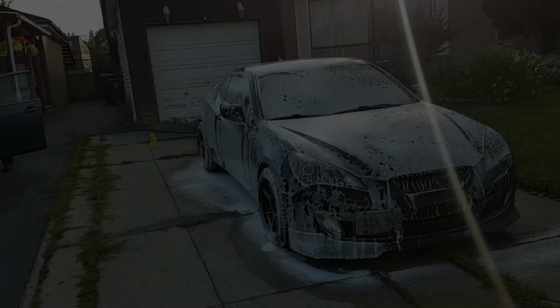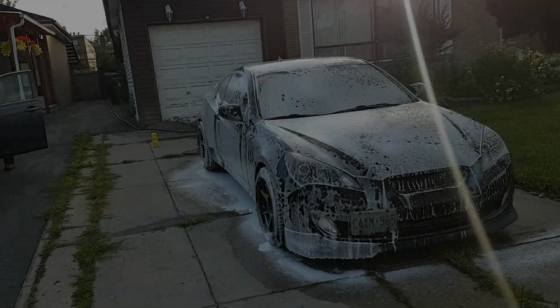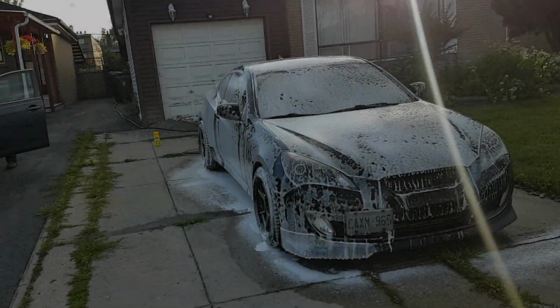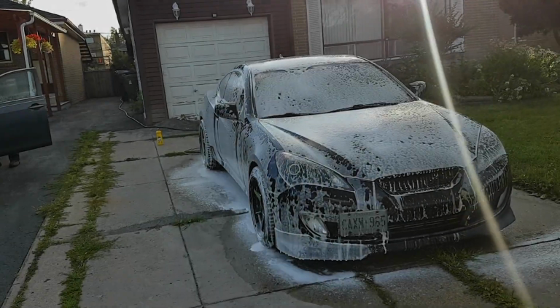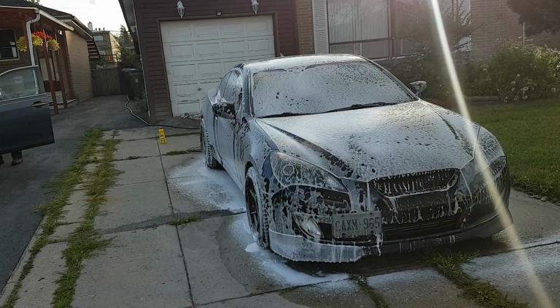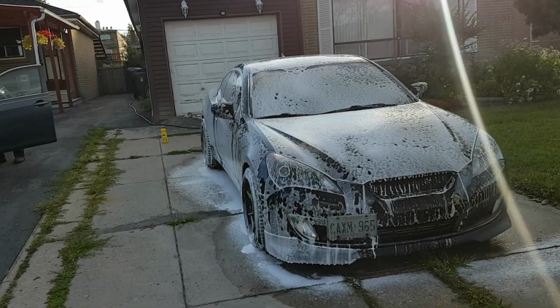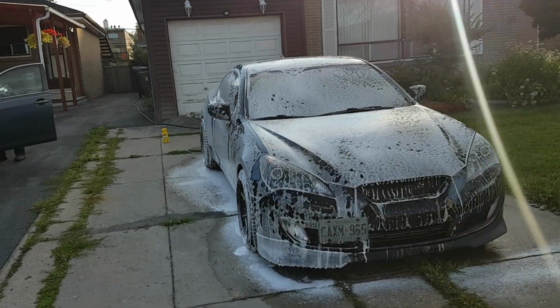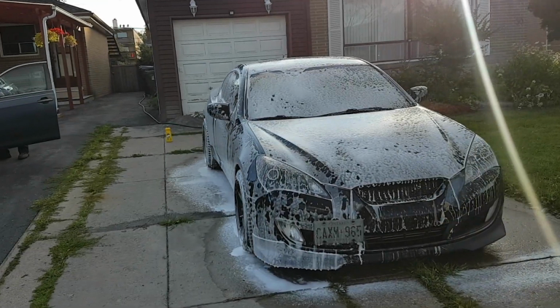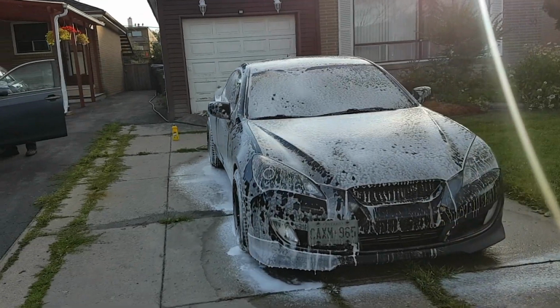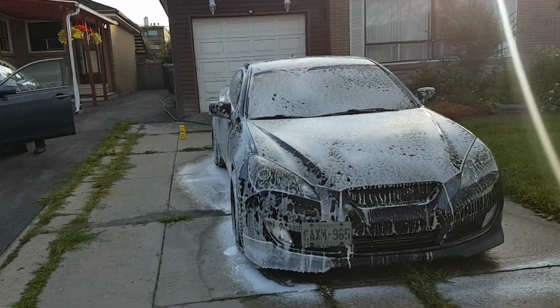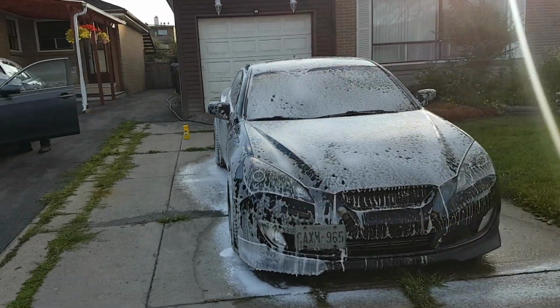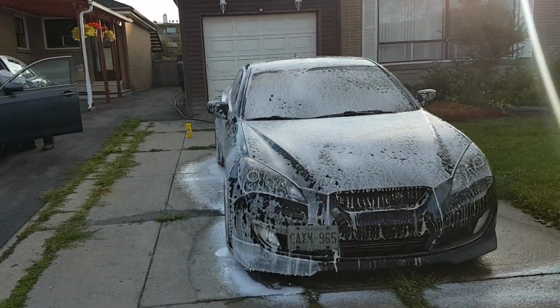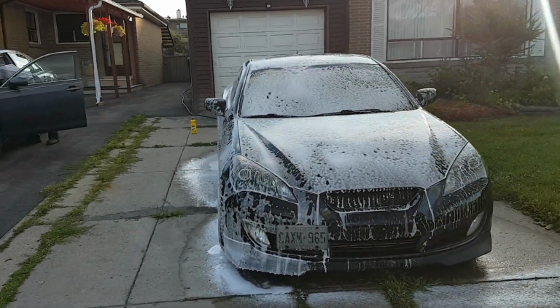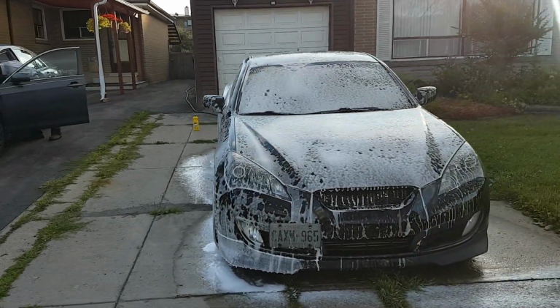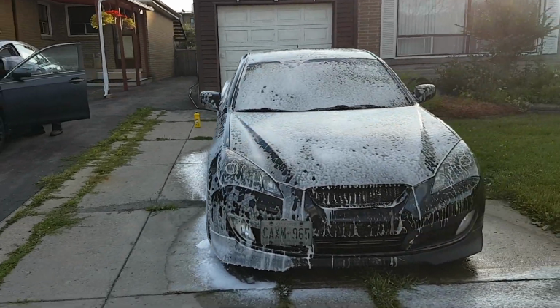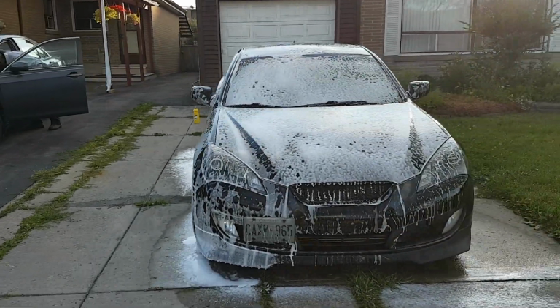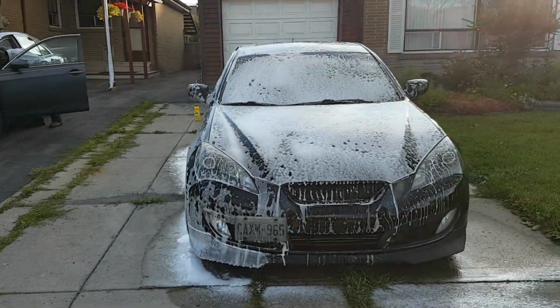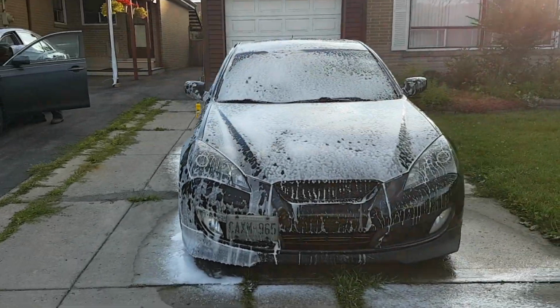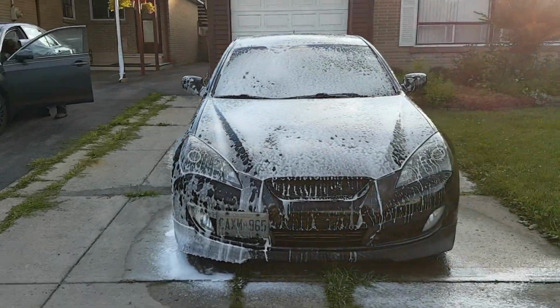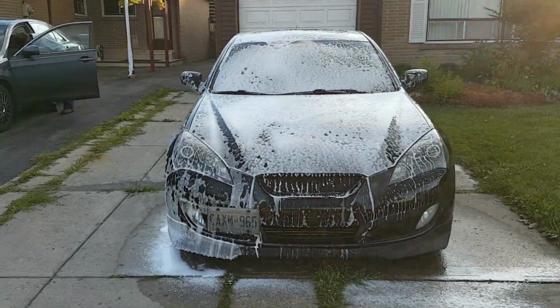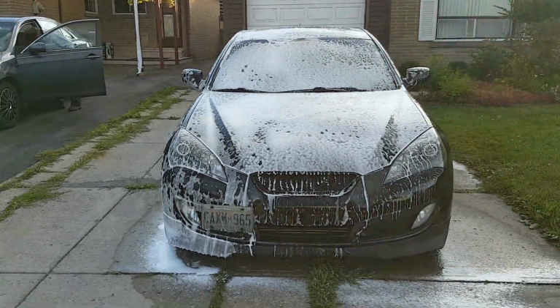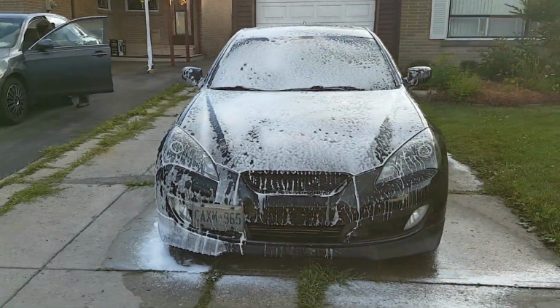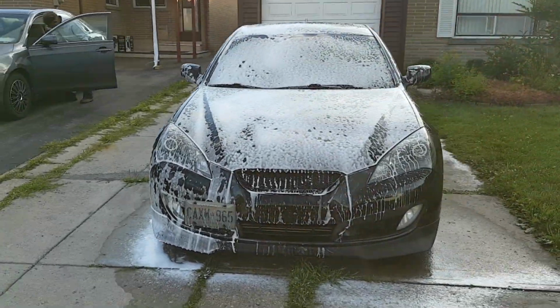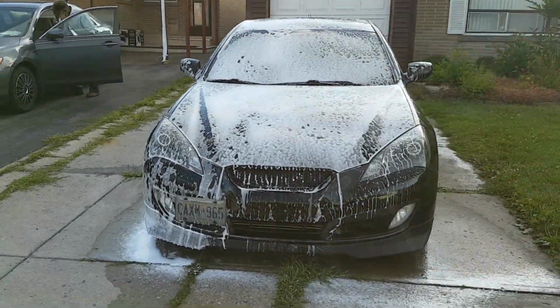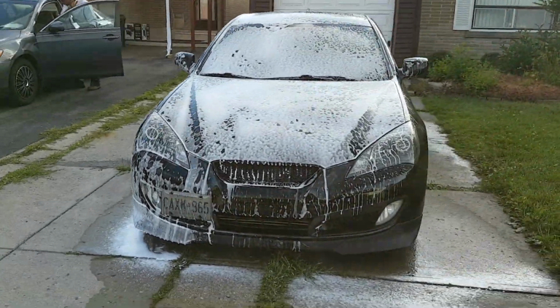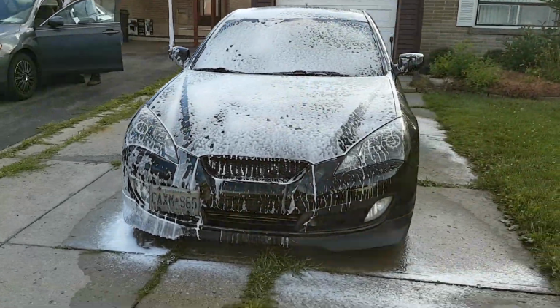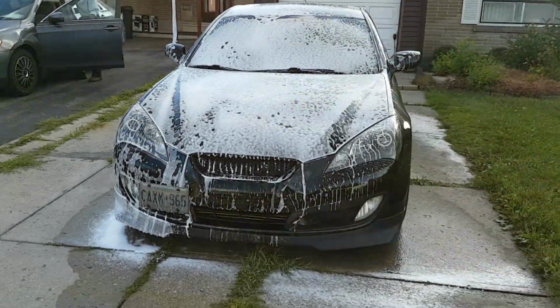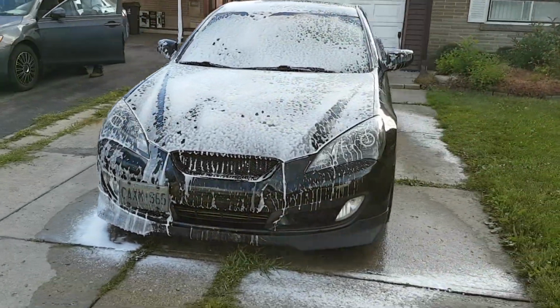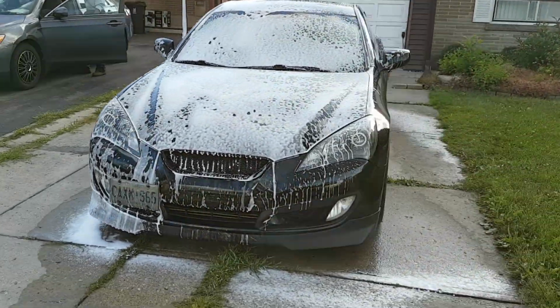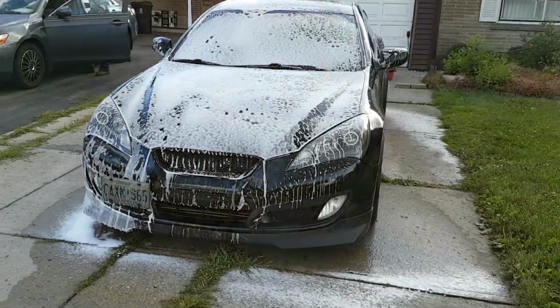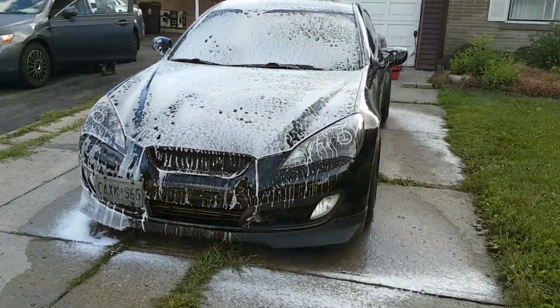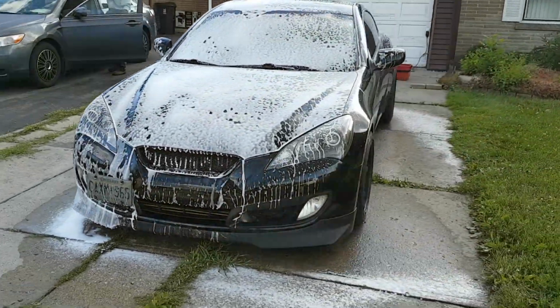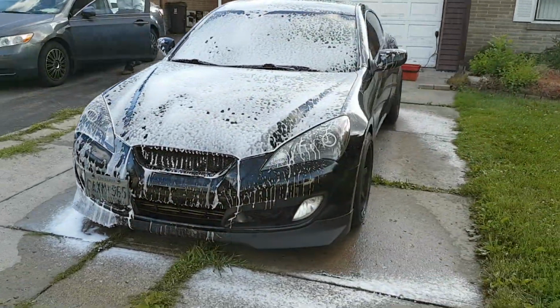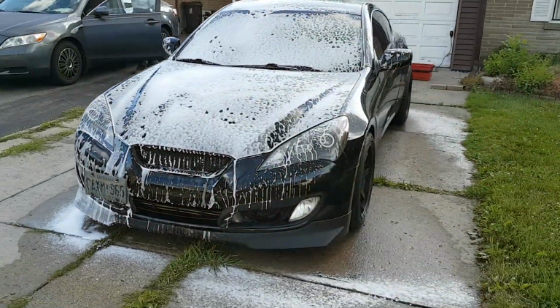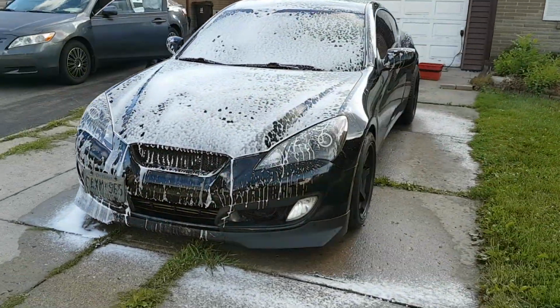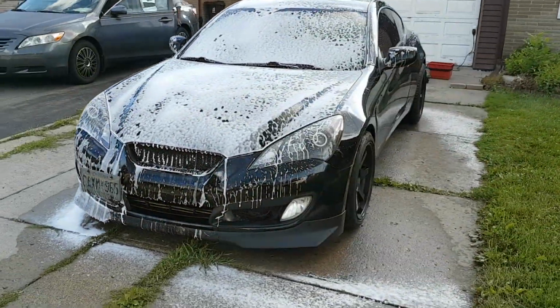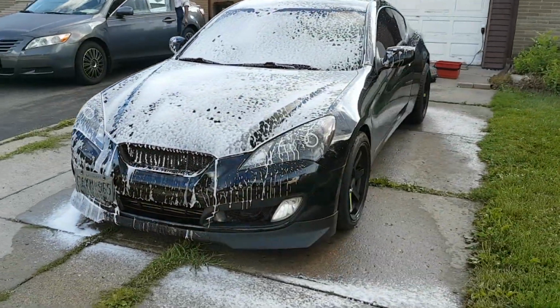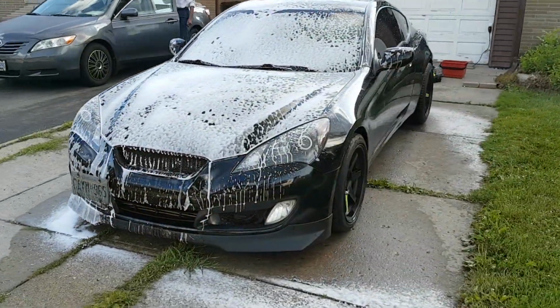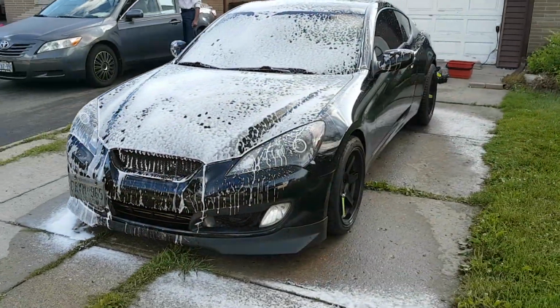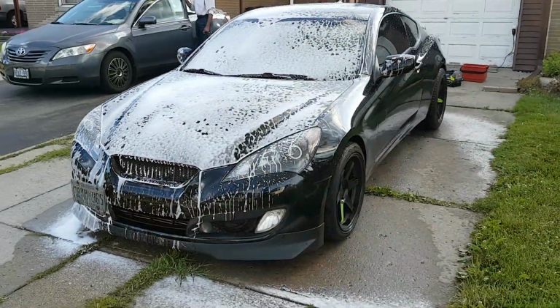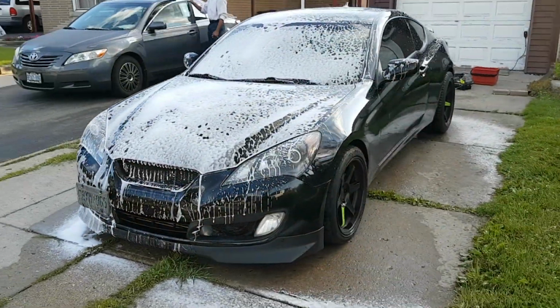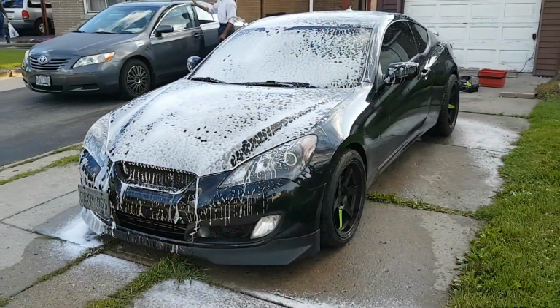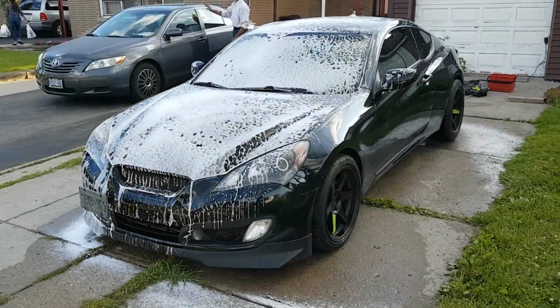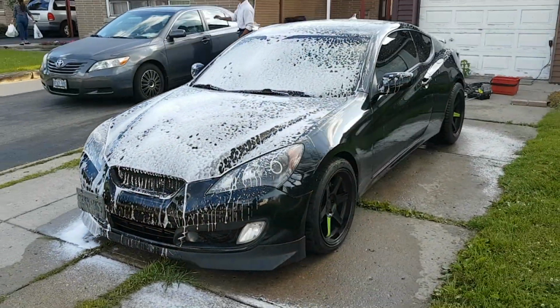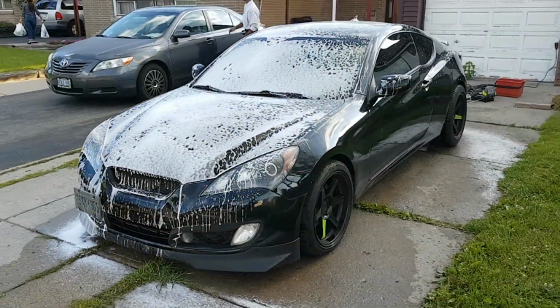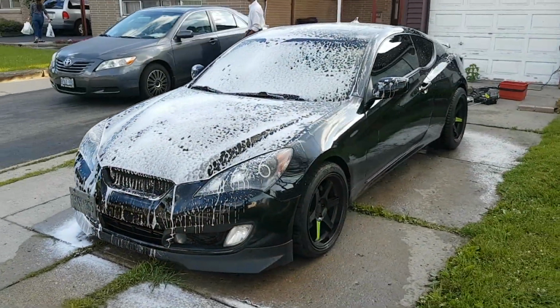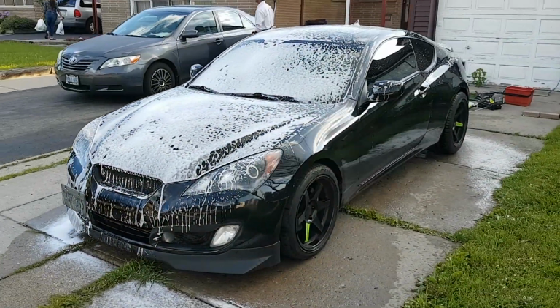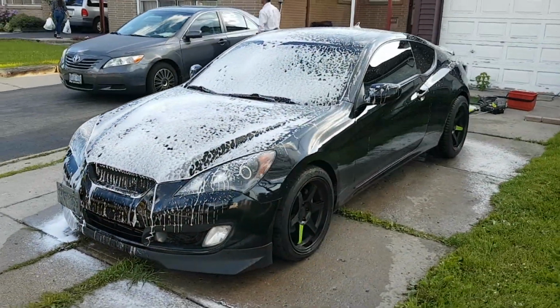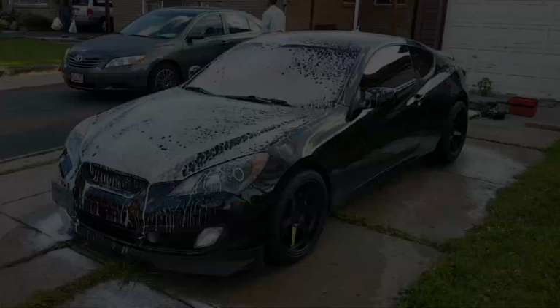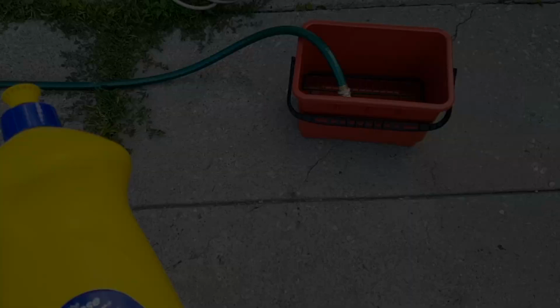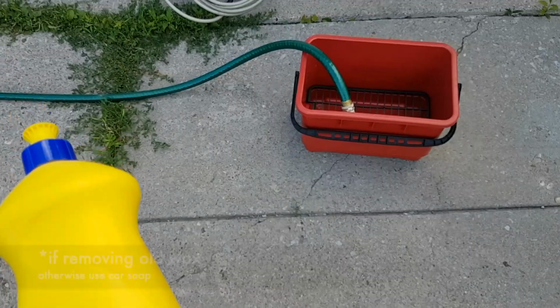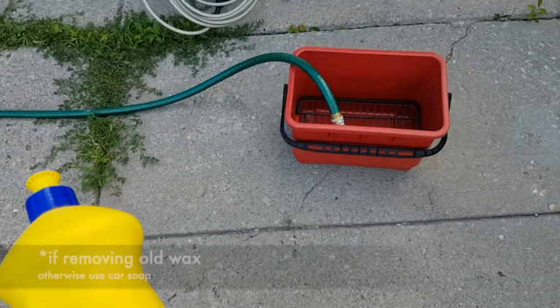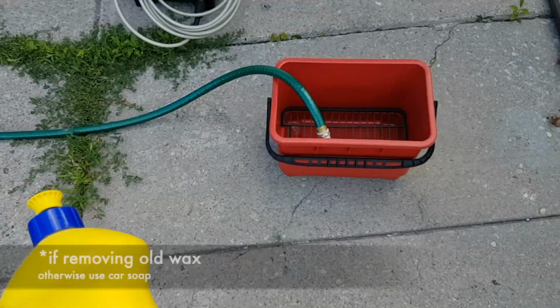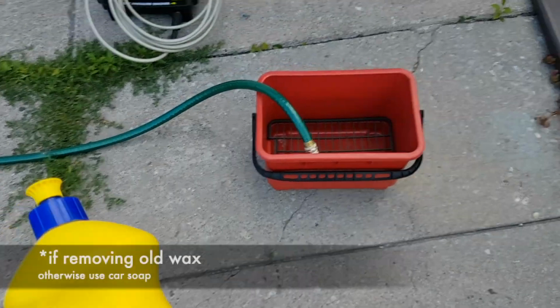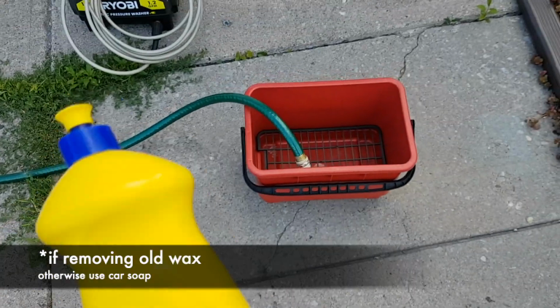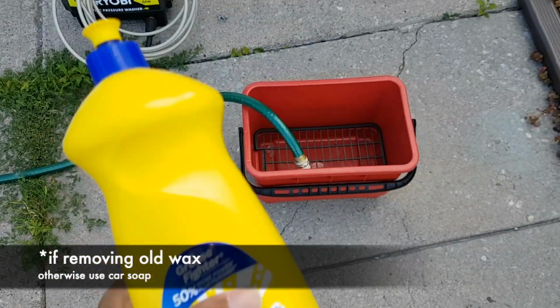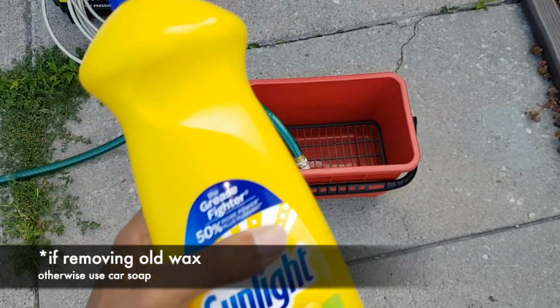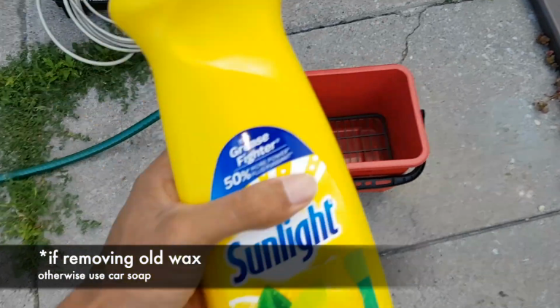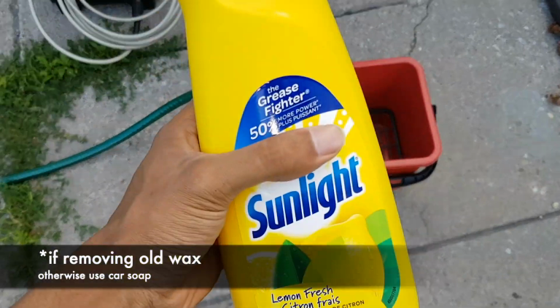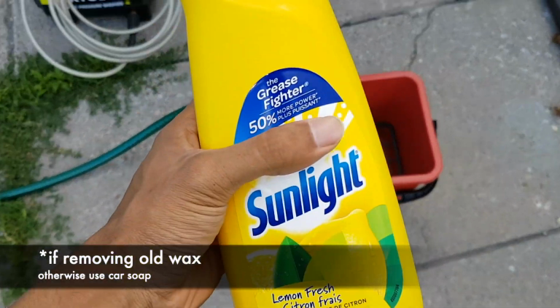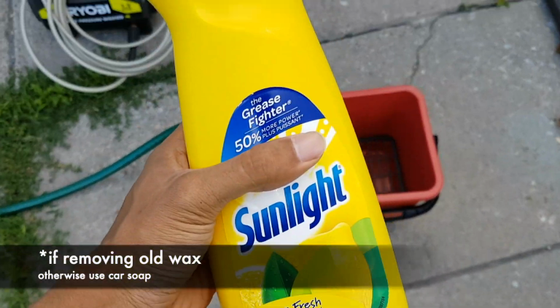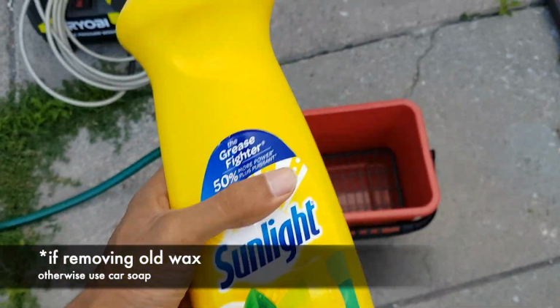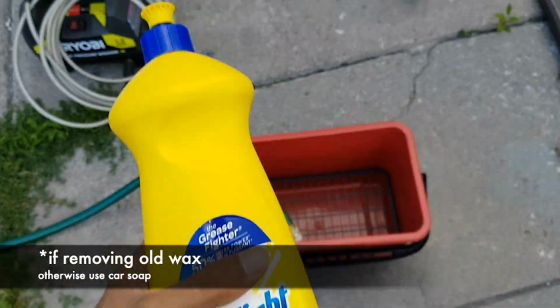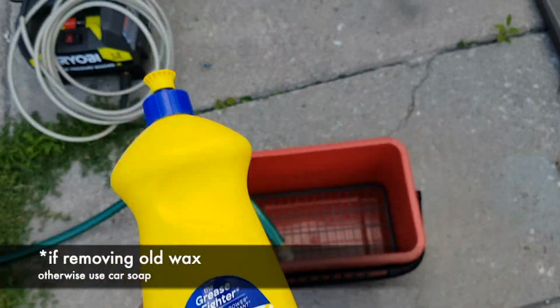What's going on guys? In this video, I'm going to teach you how to wash your car, my style. Alright, so this is going to be my method.